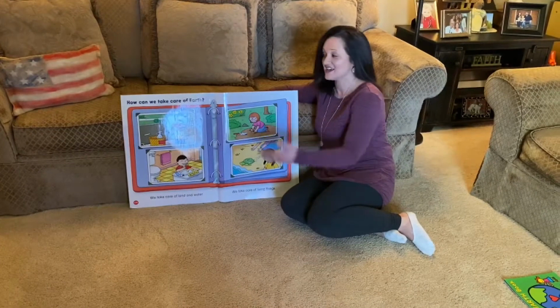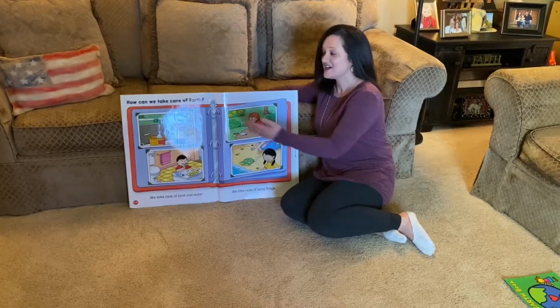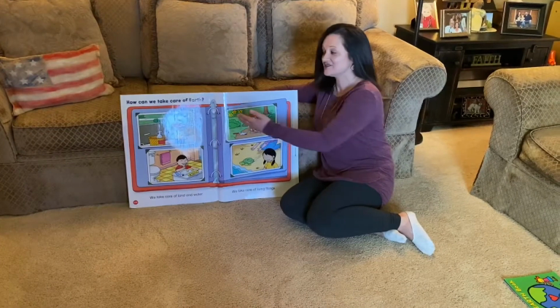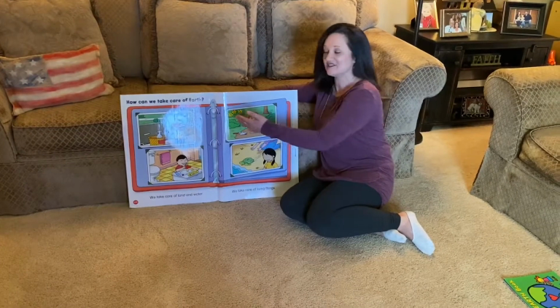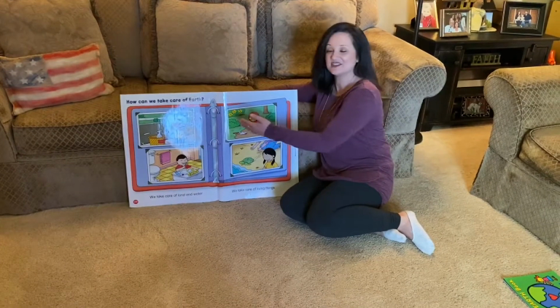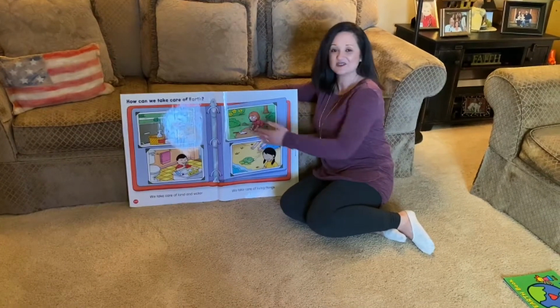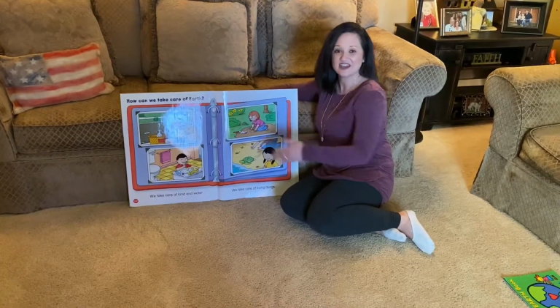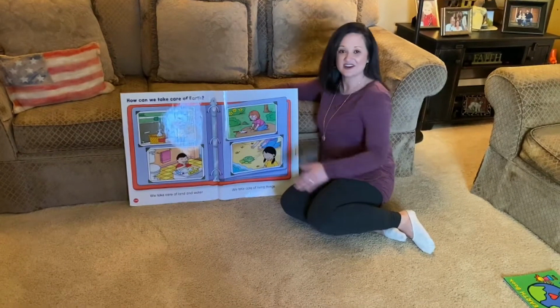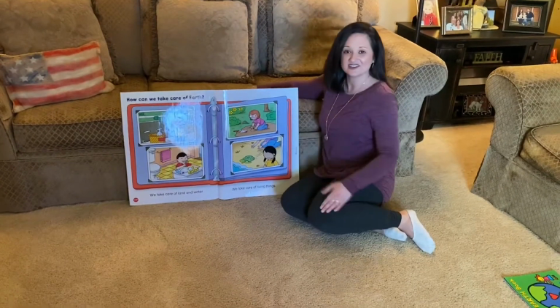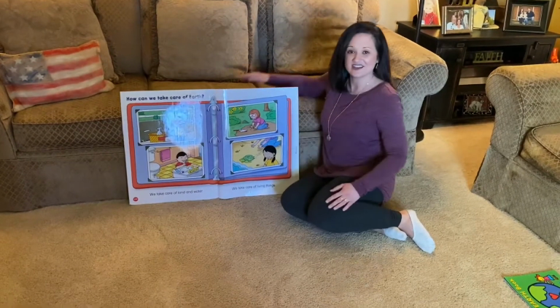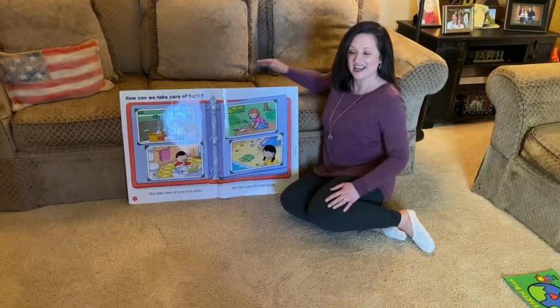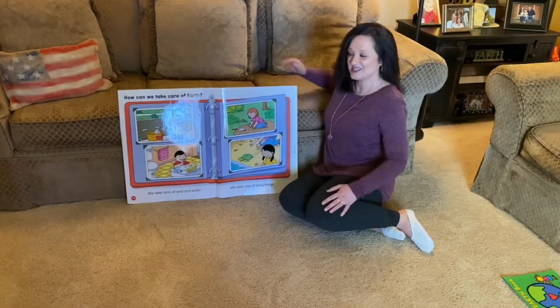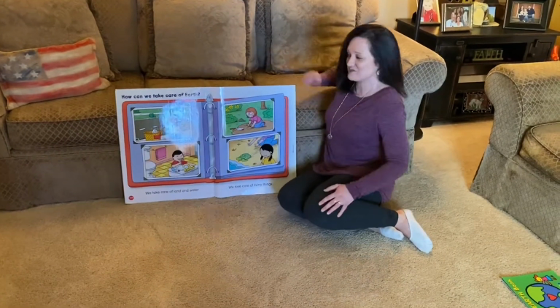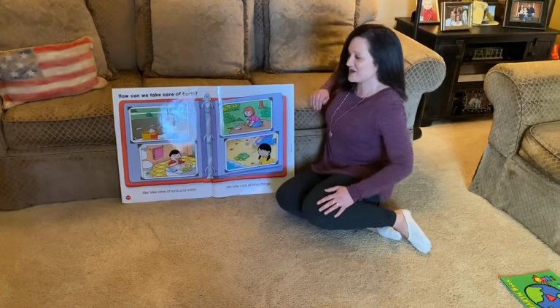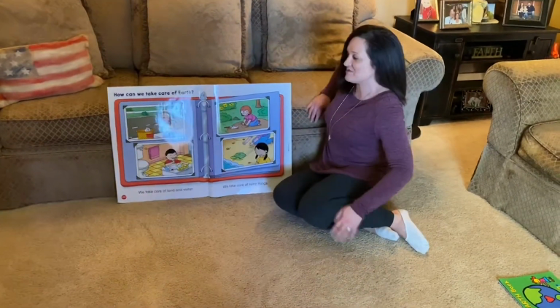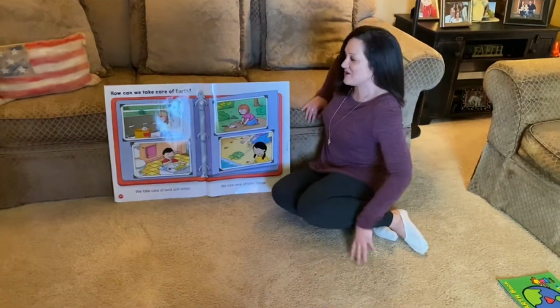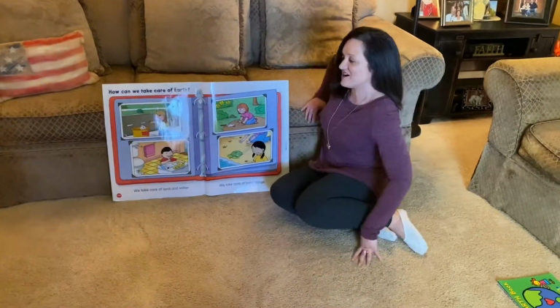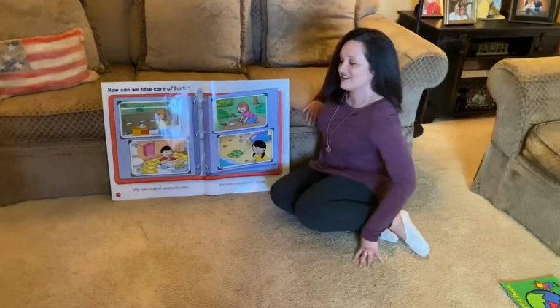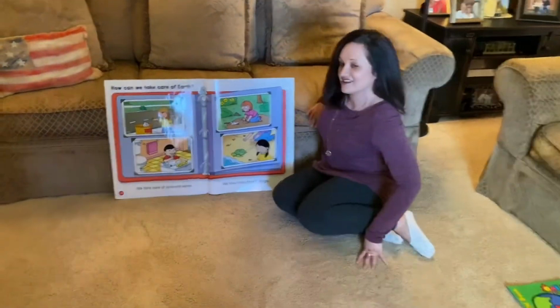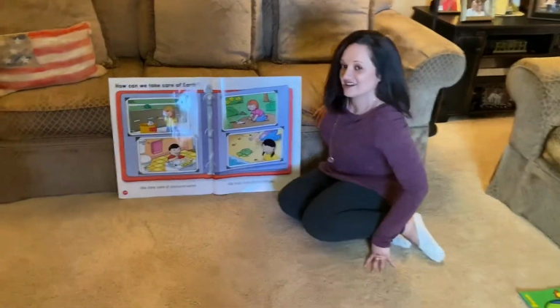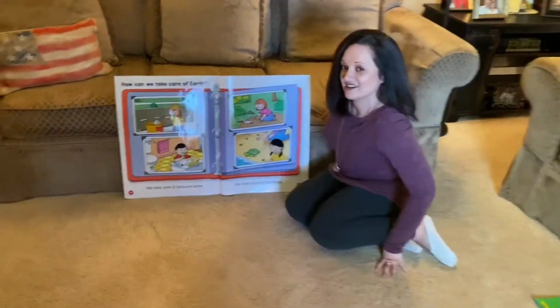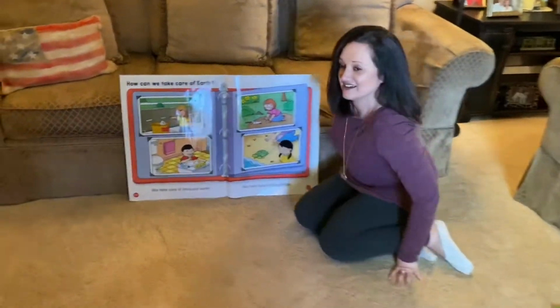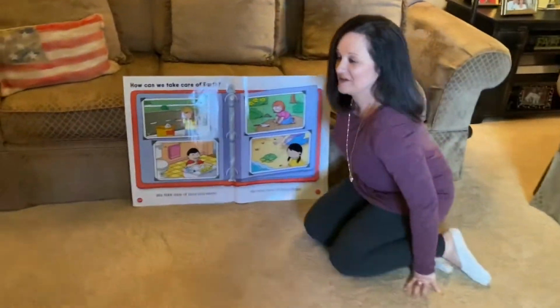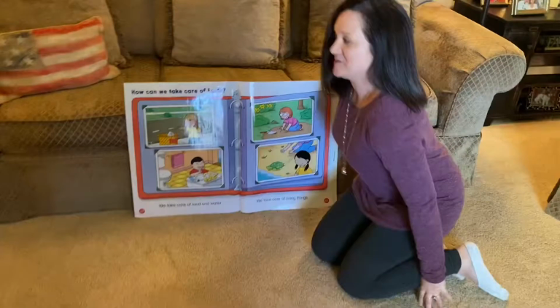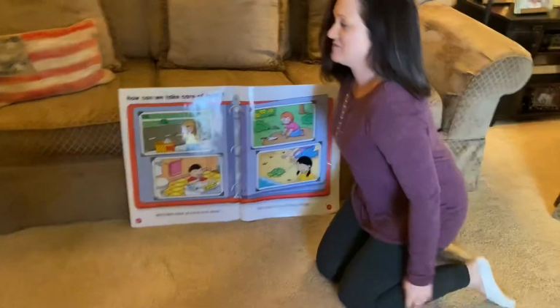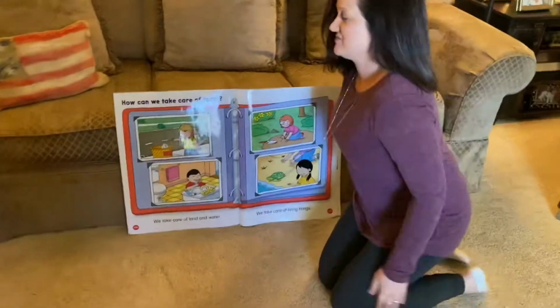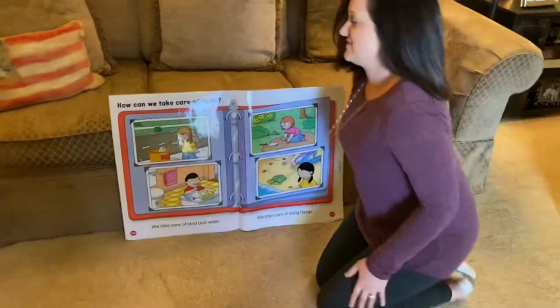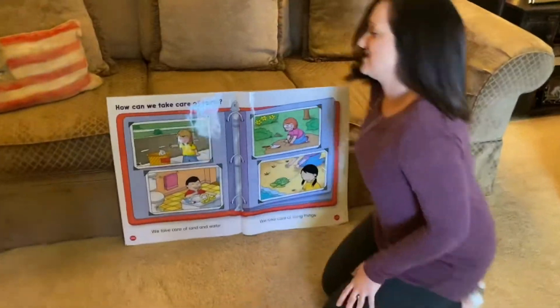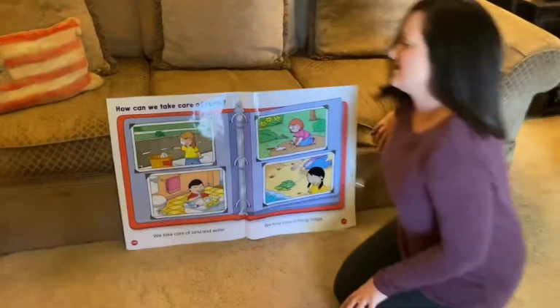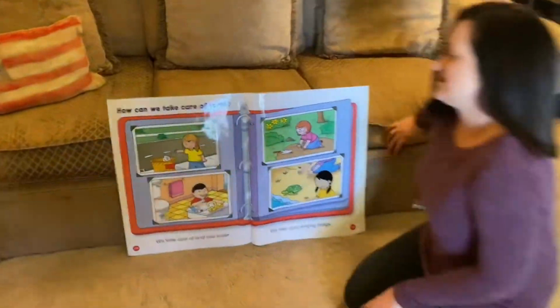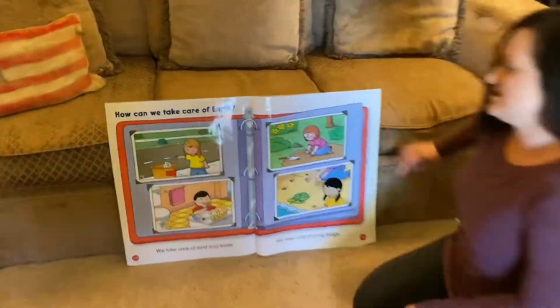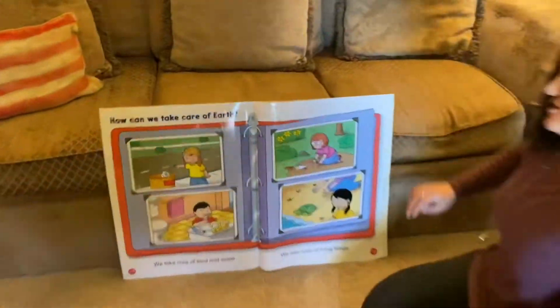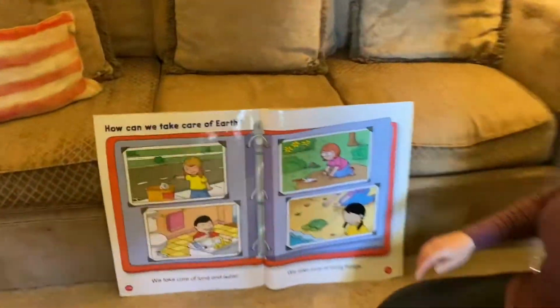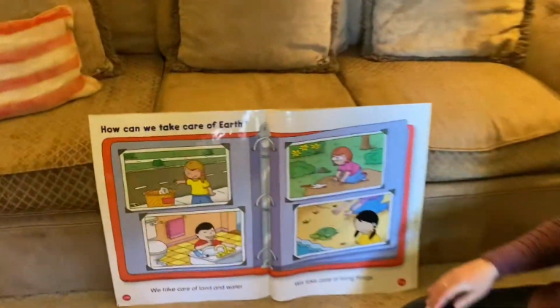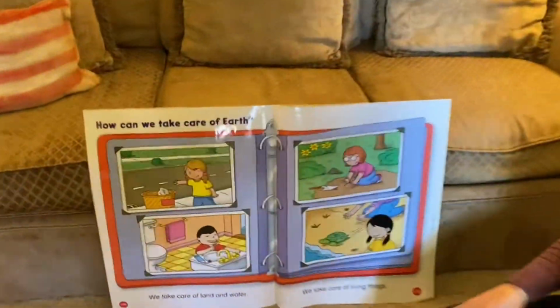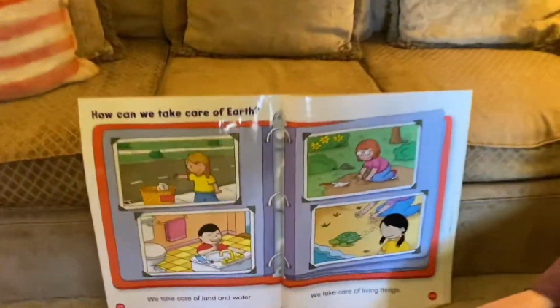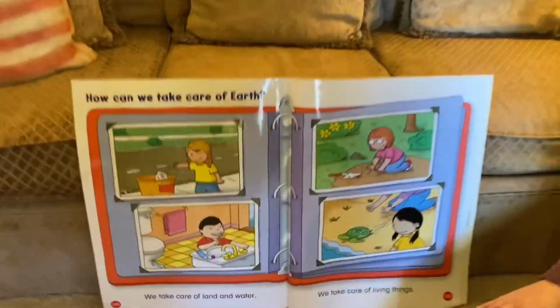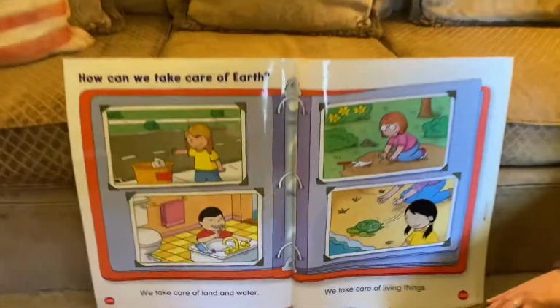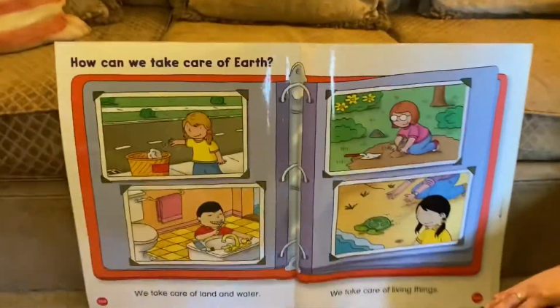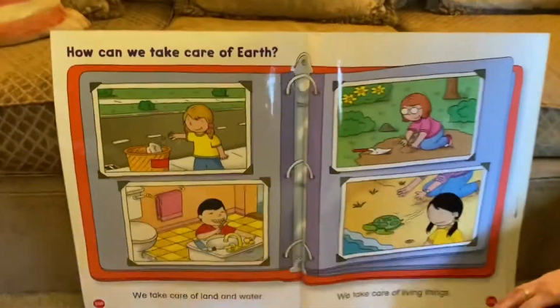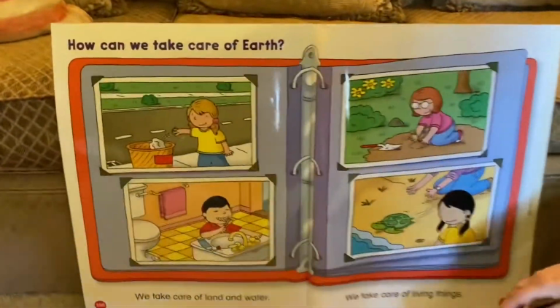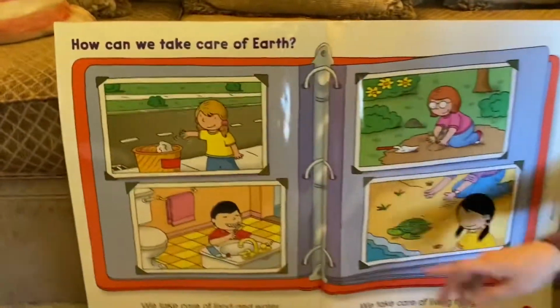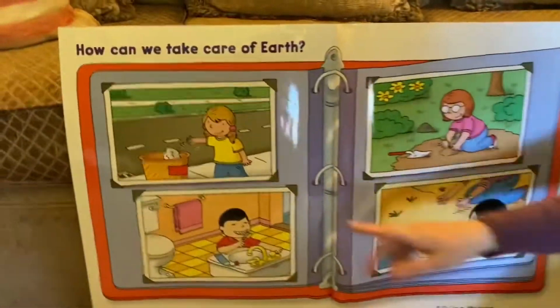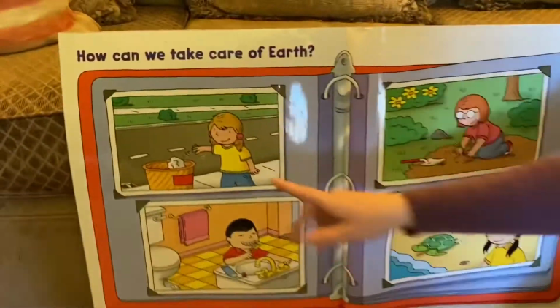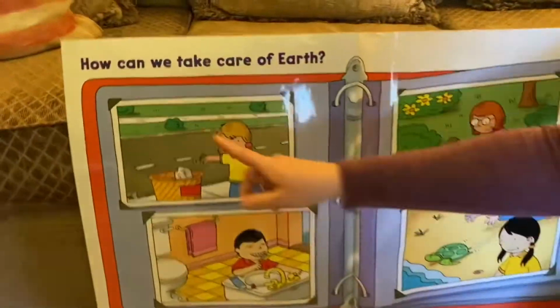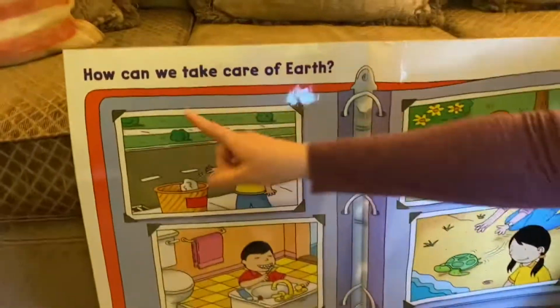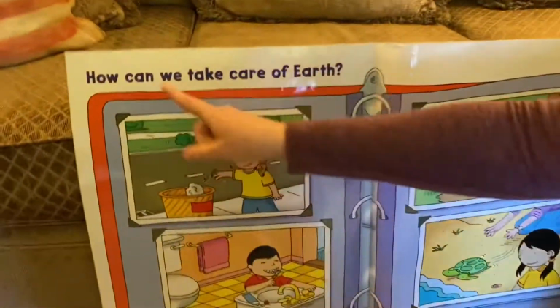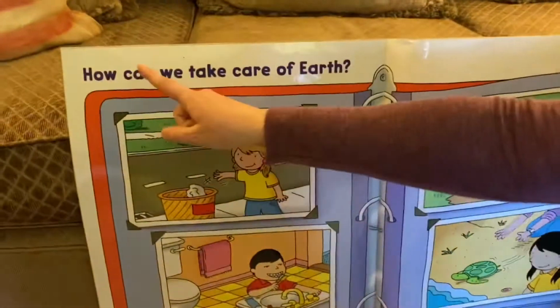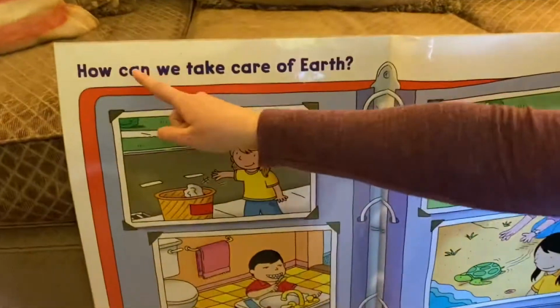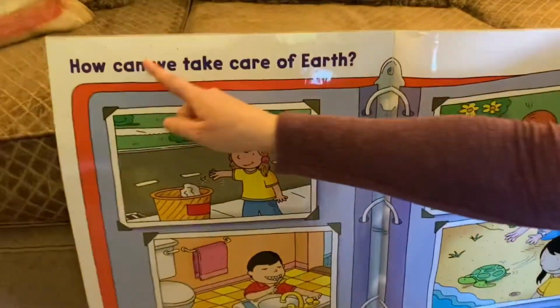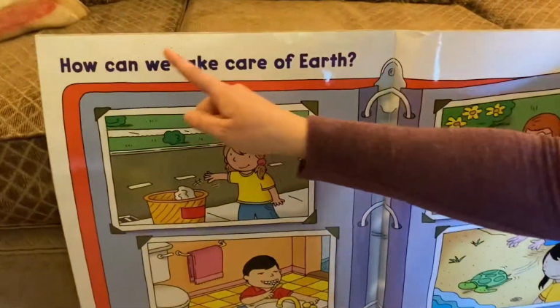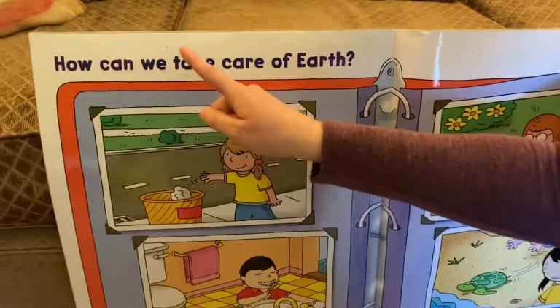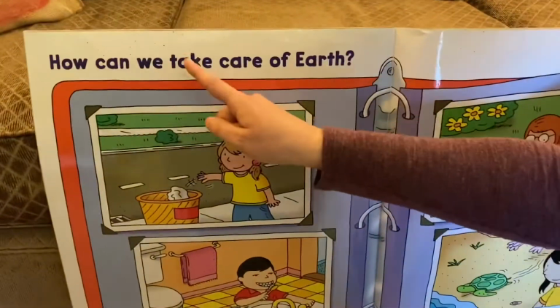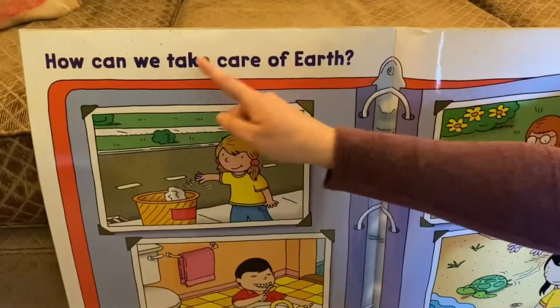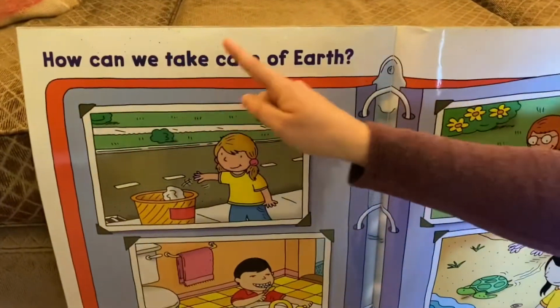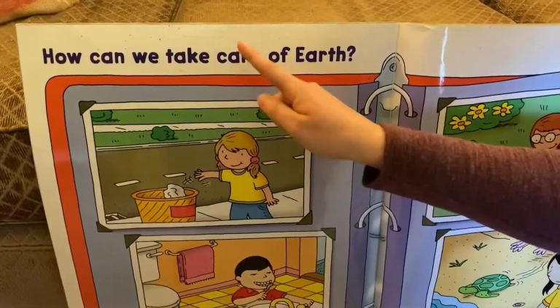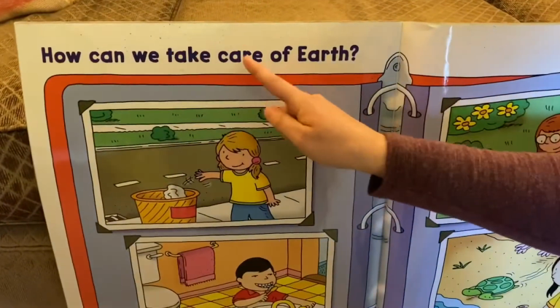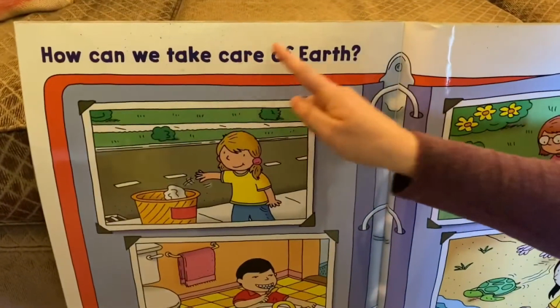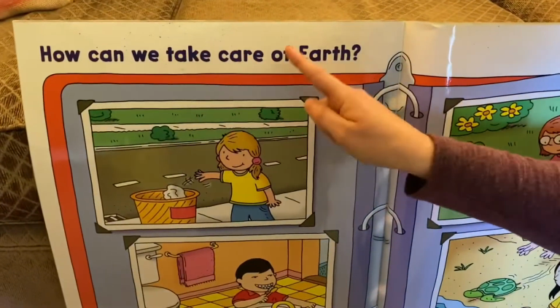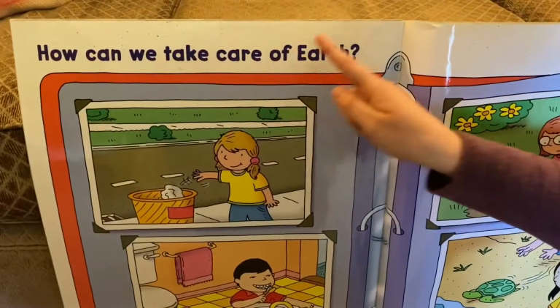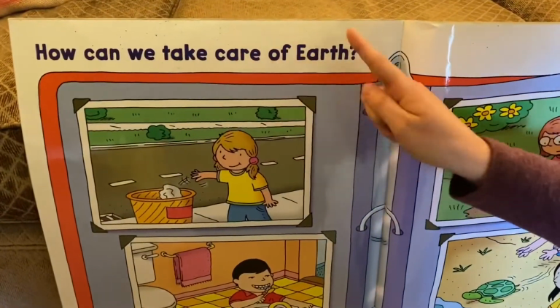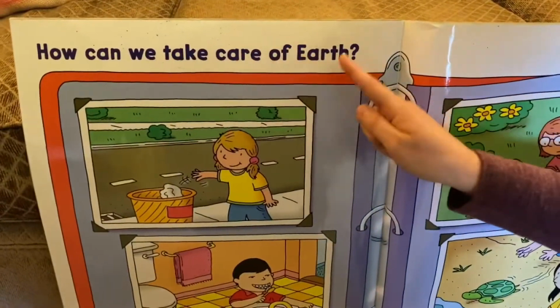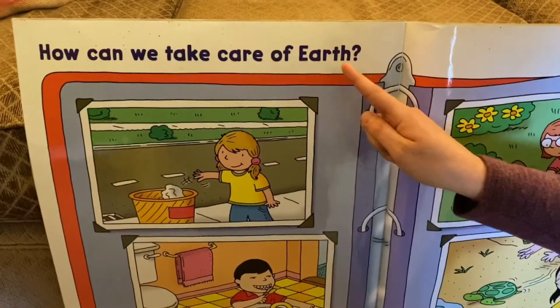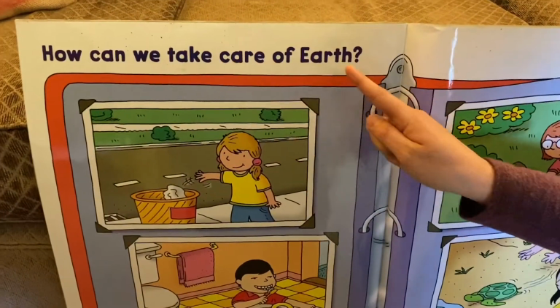So let's look at our science big book. We have a question at the top: how can we take care of Earth?